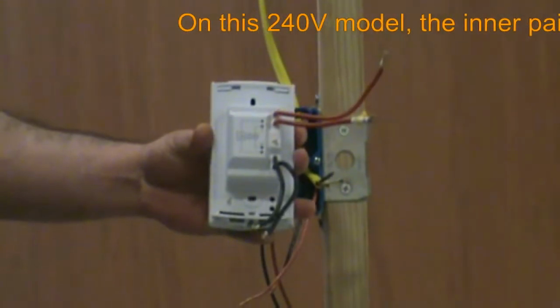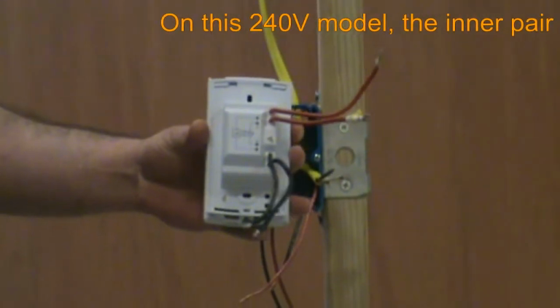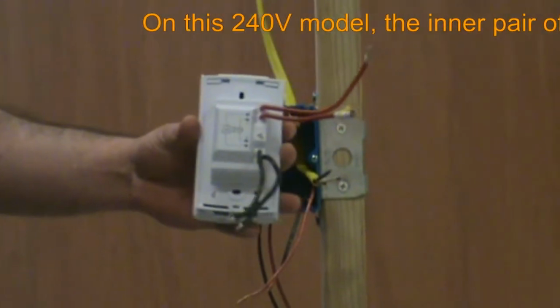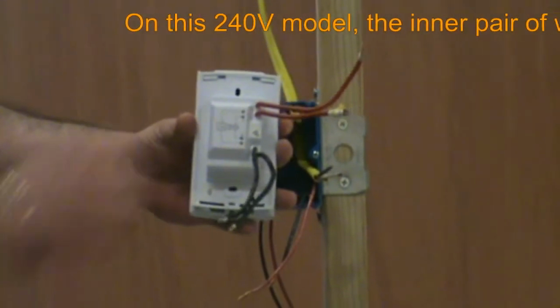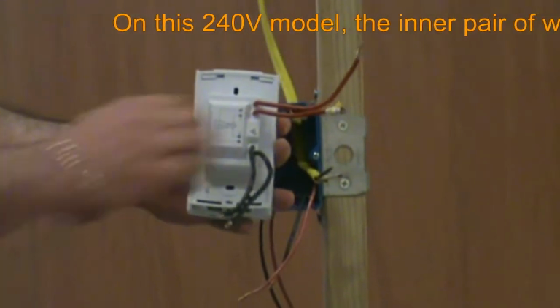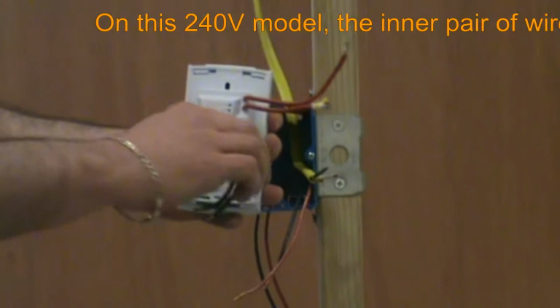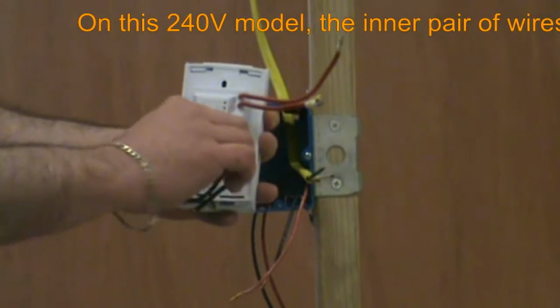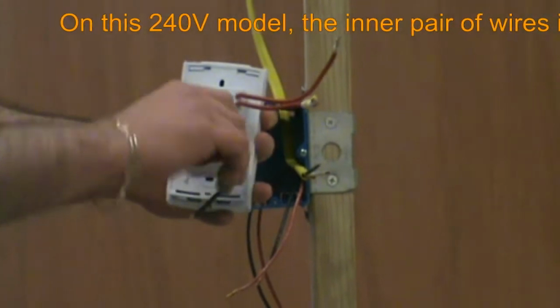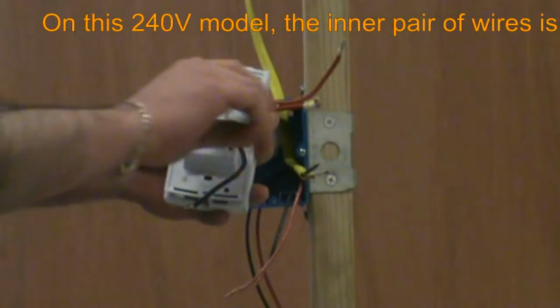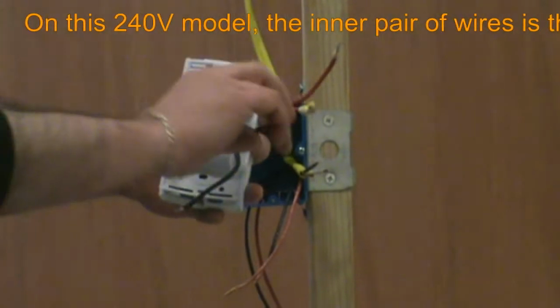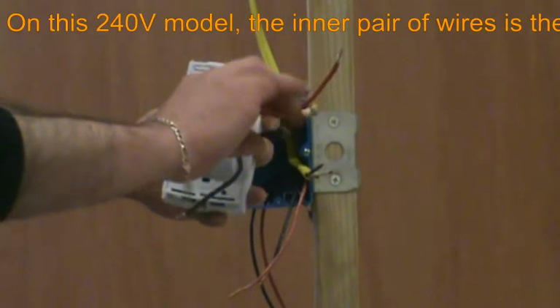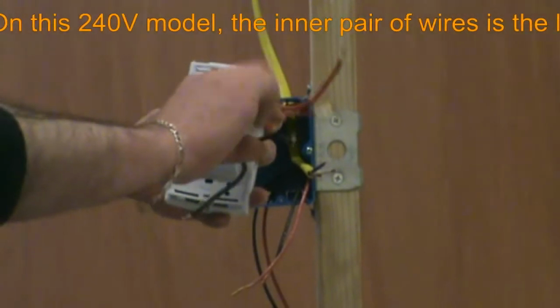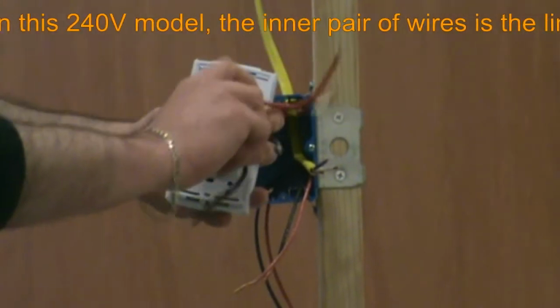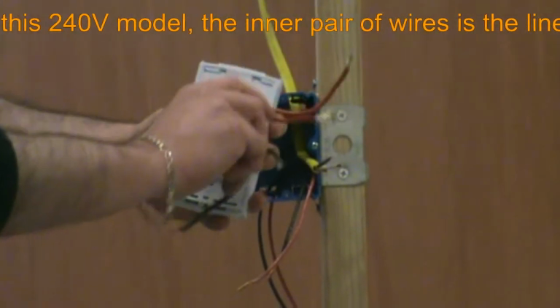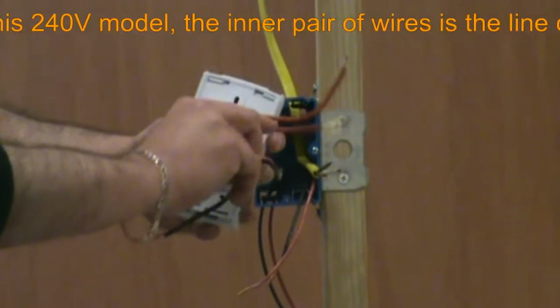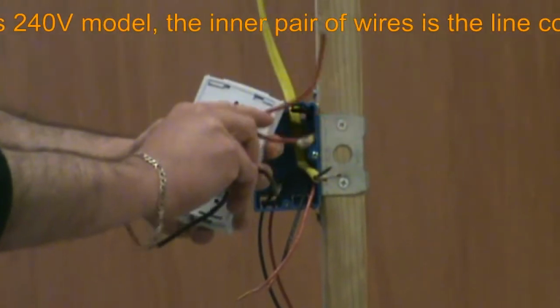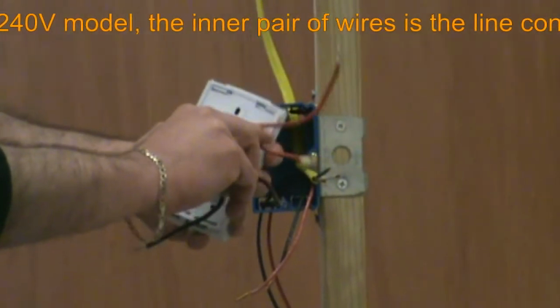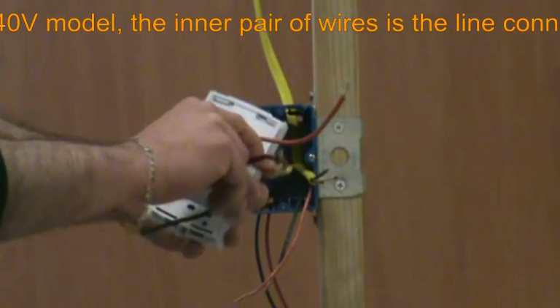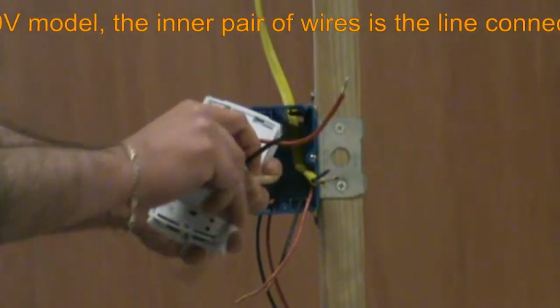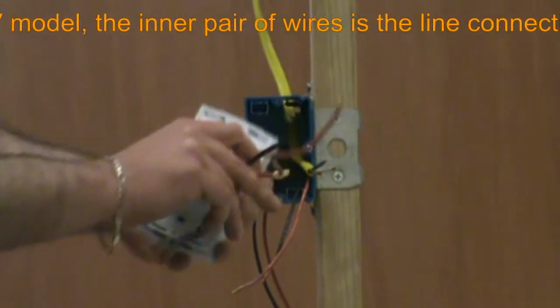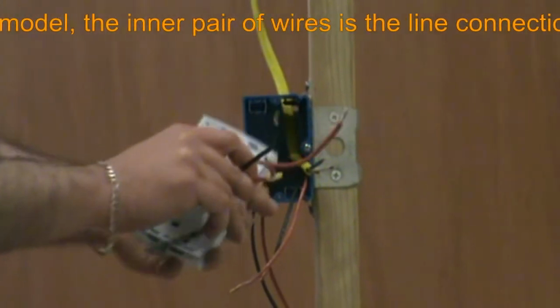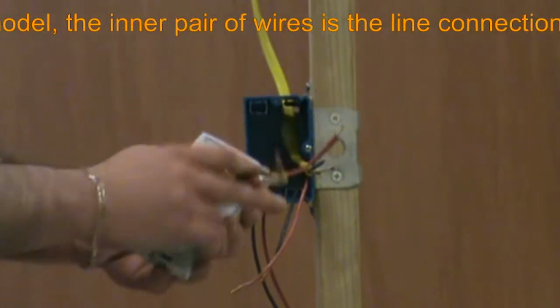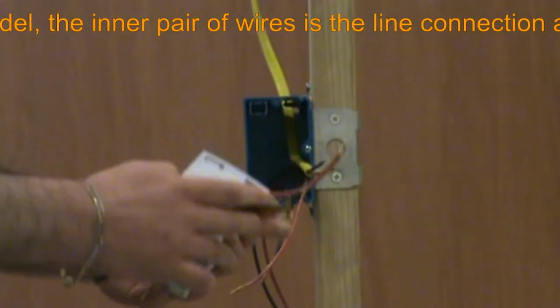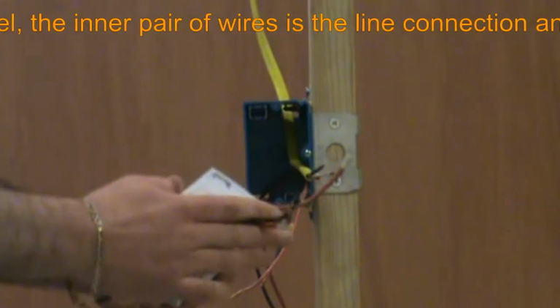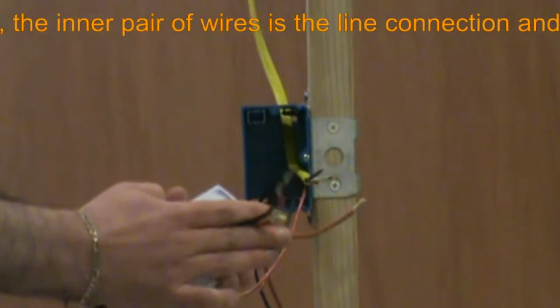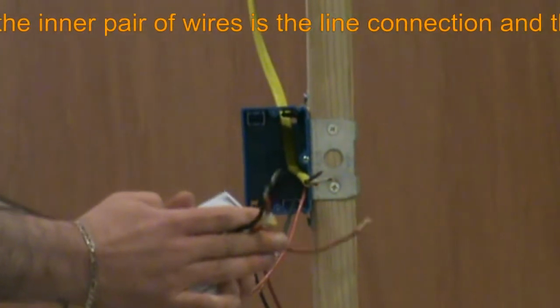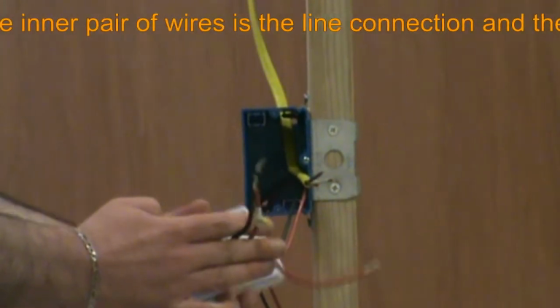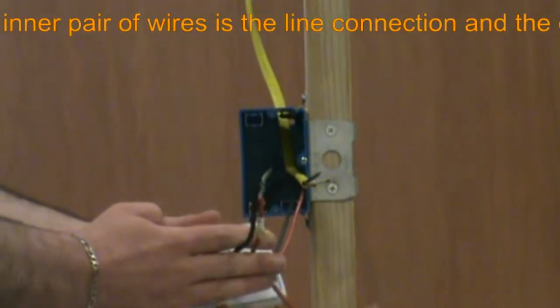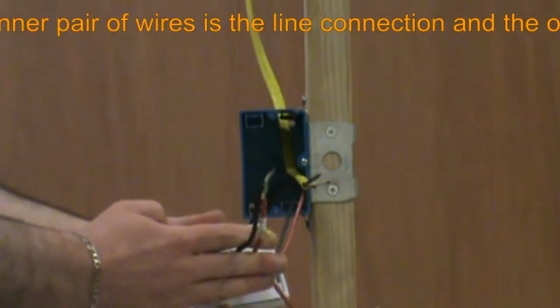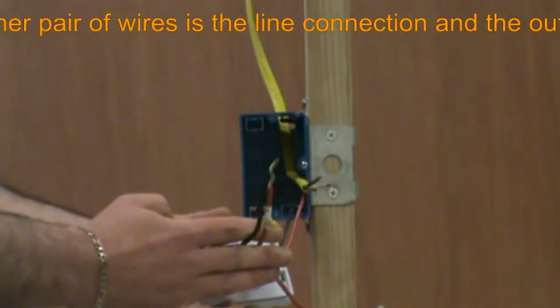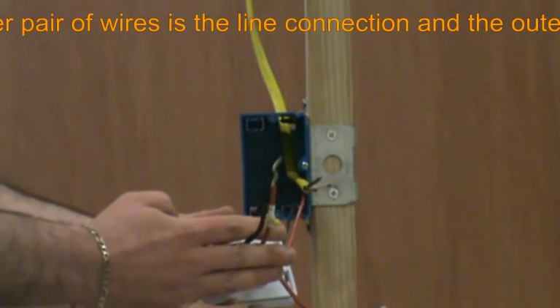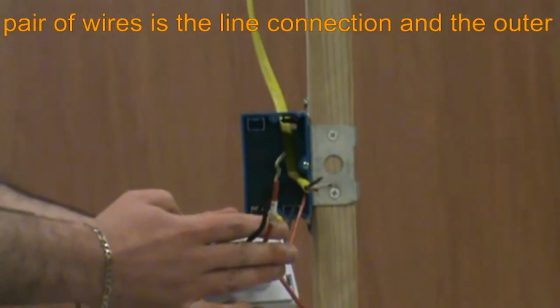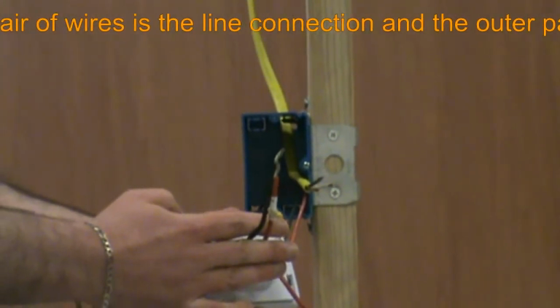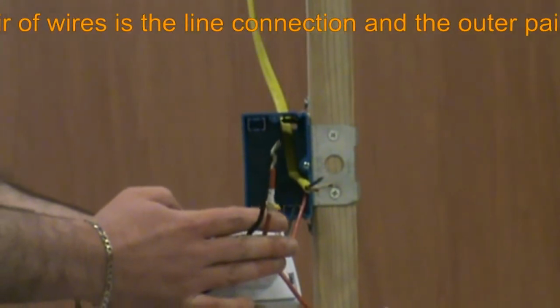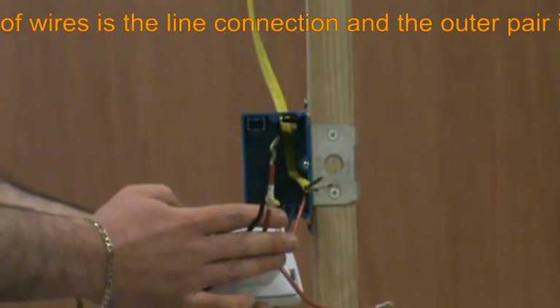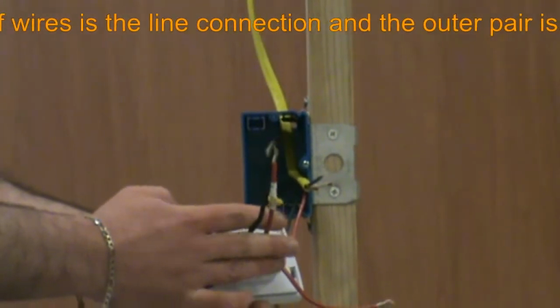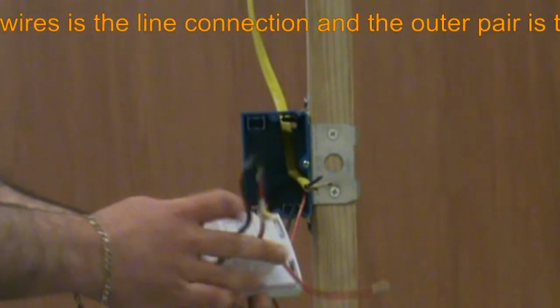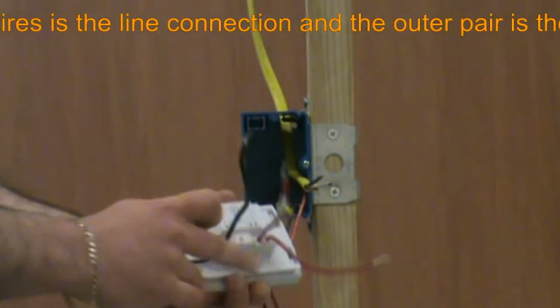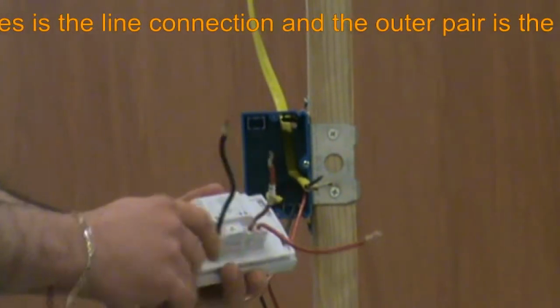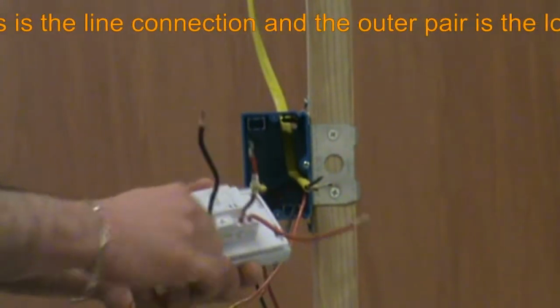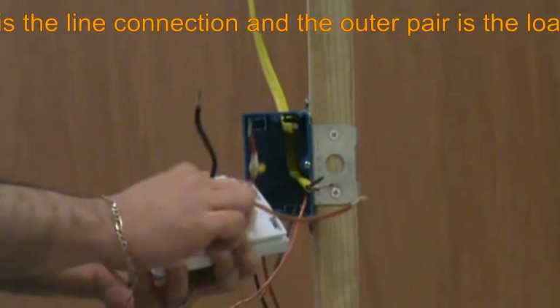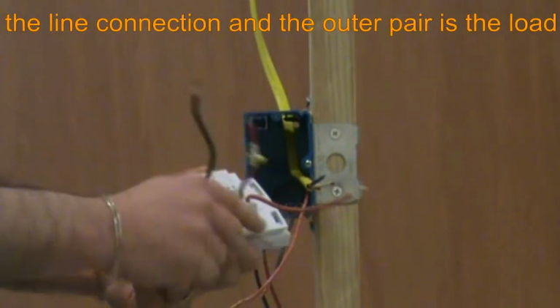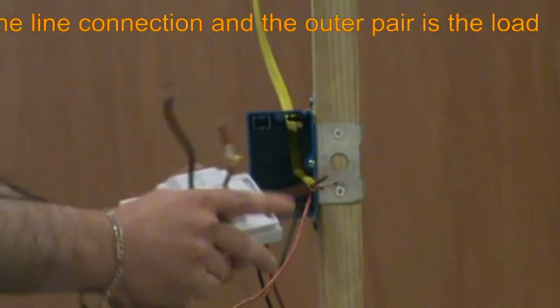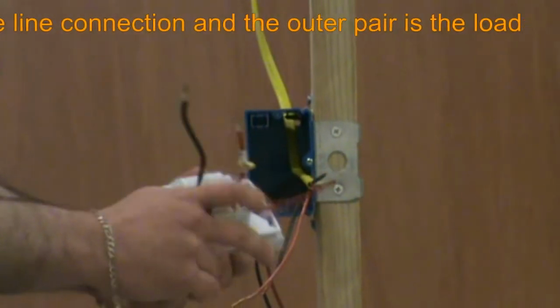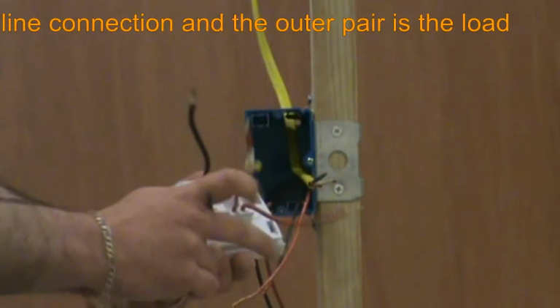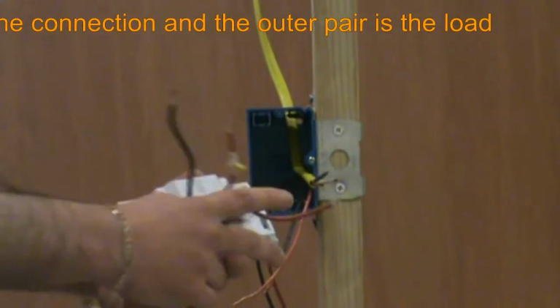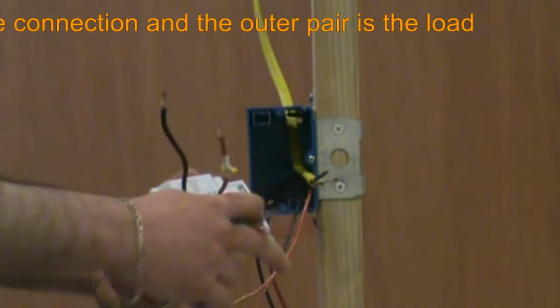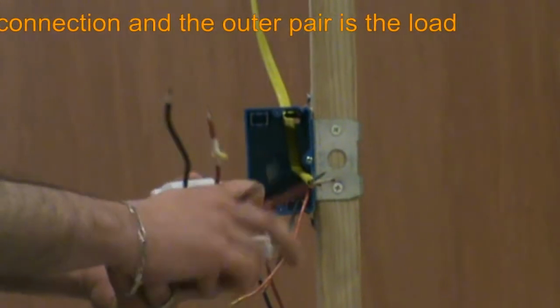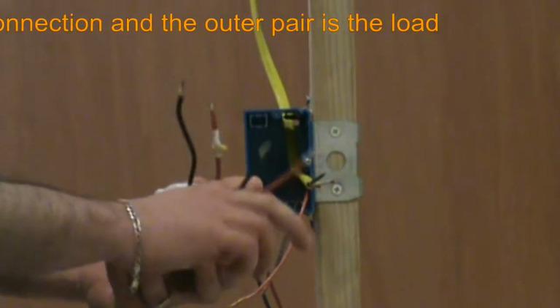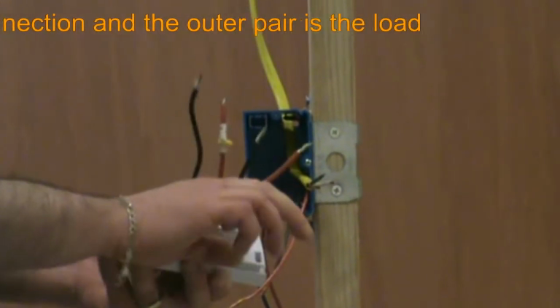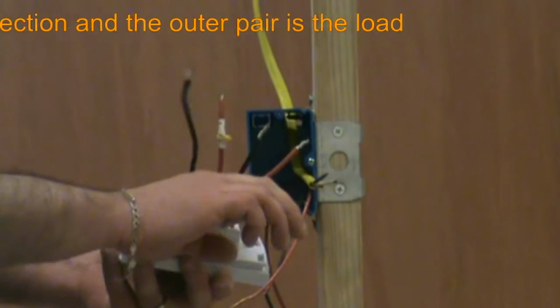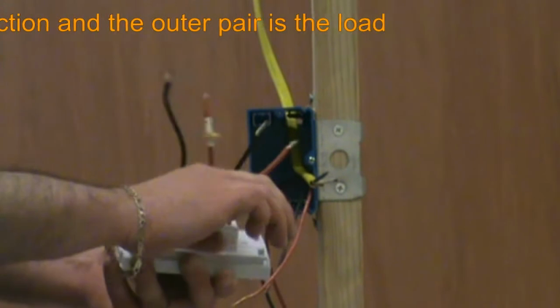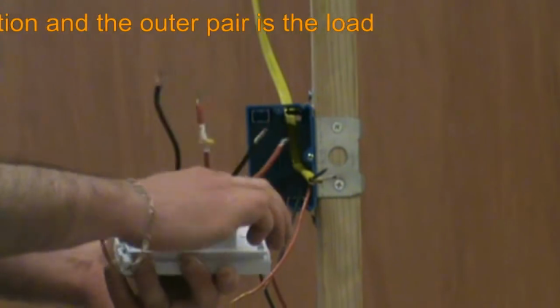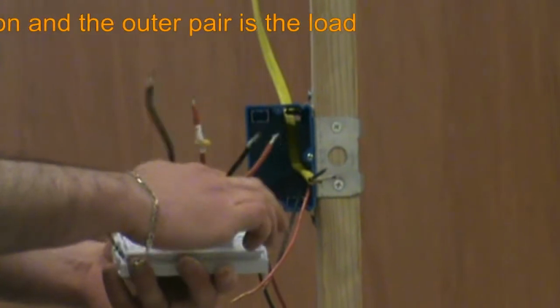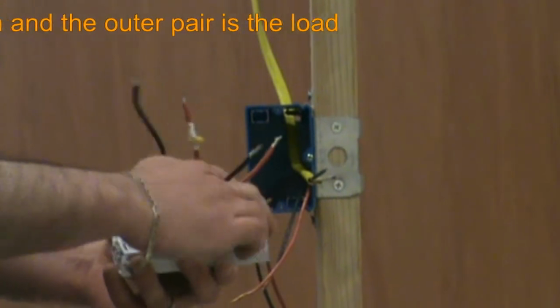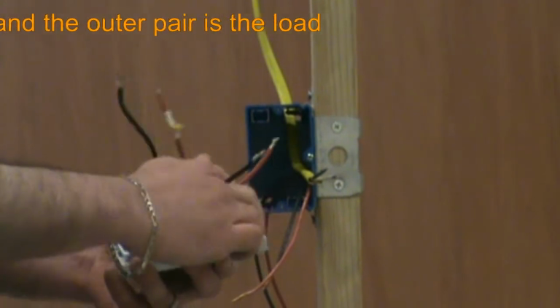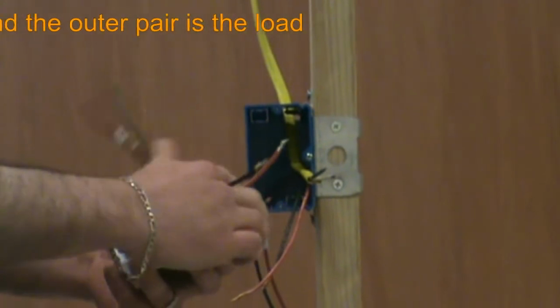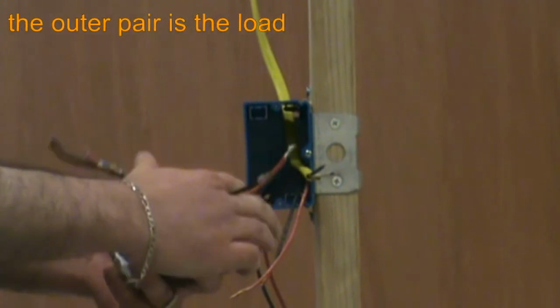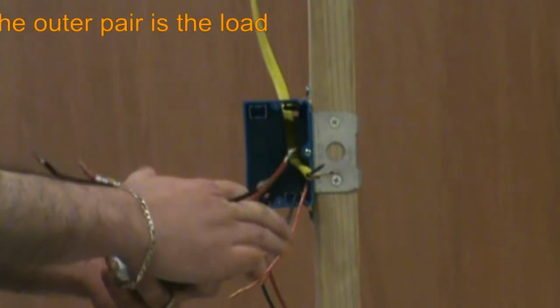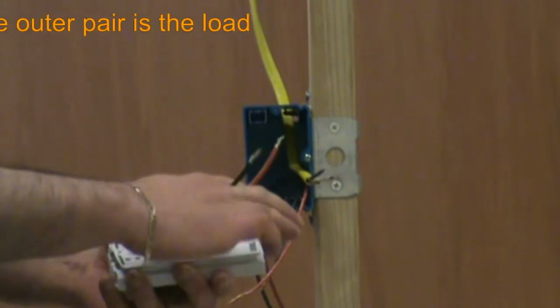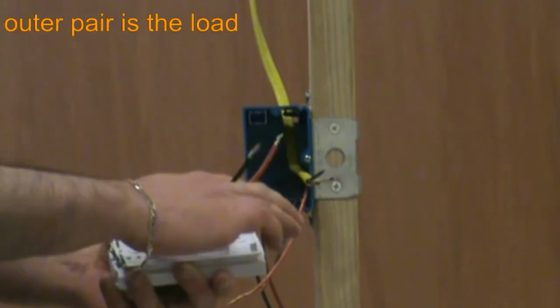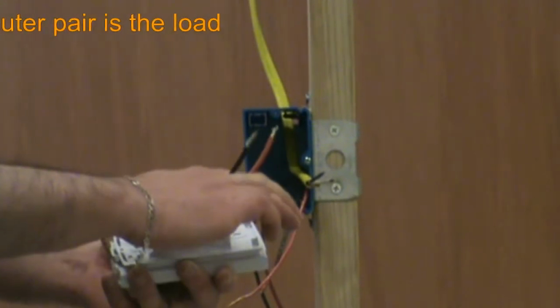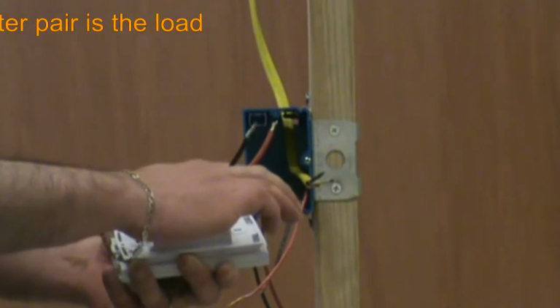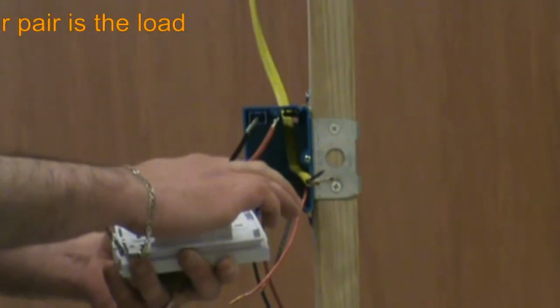This is a 240 volt version of the TH115 with the inner pair of wires for the line connection and the outer pair for the load connection.